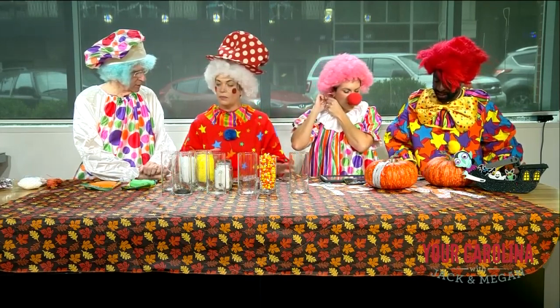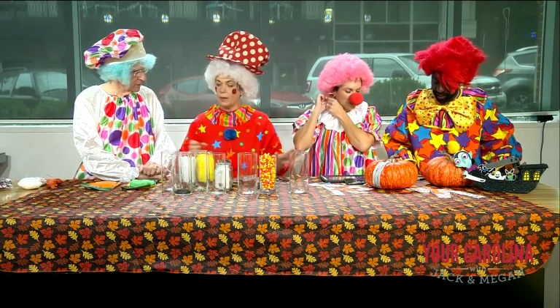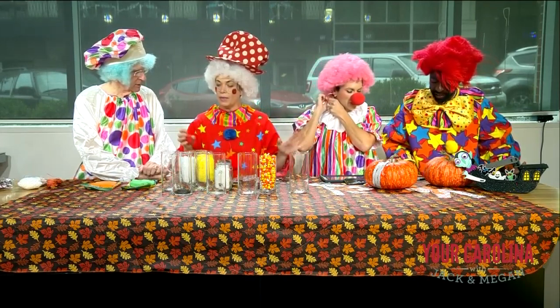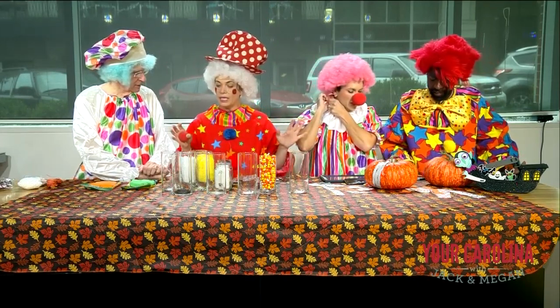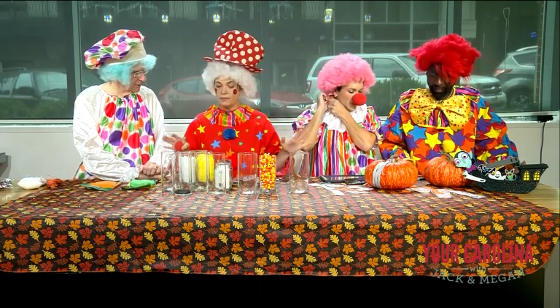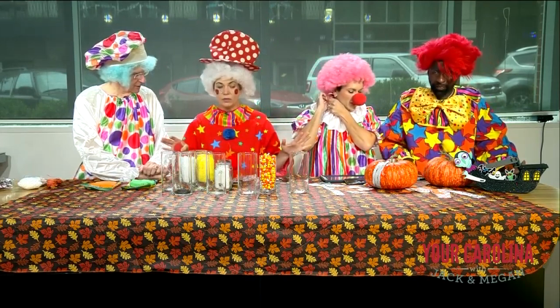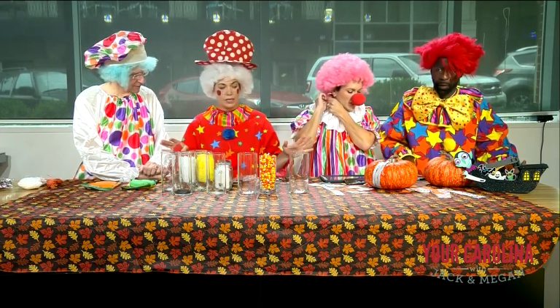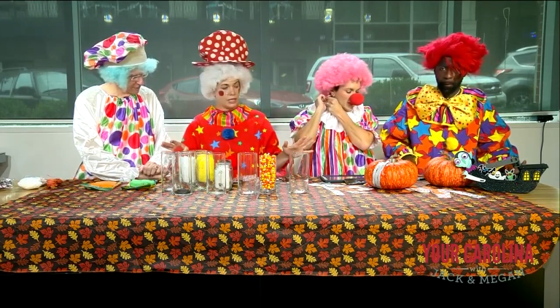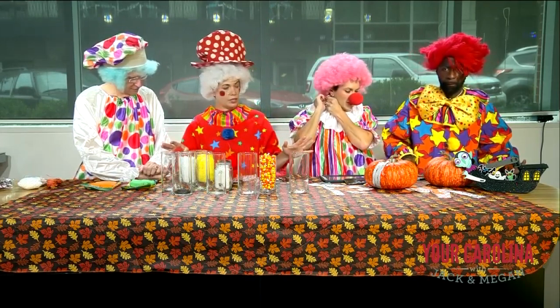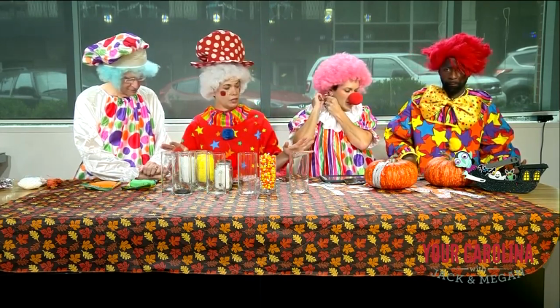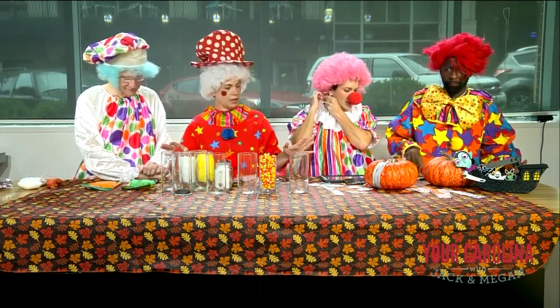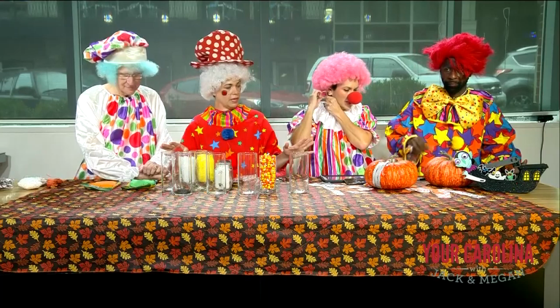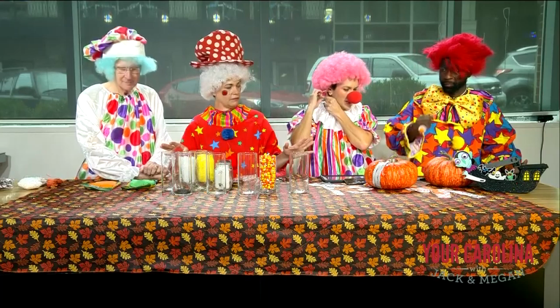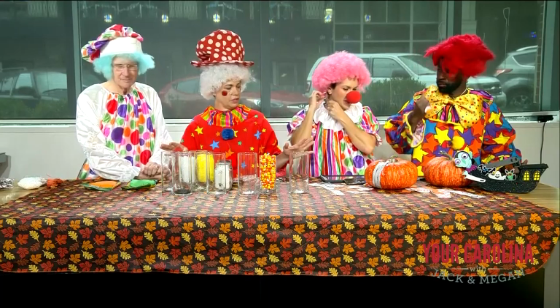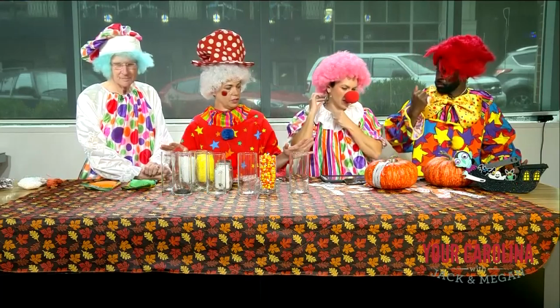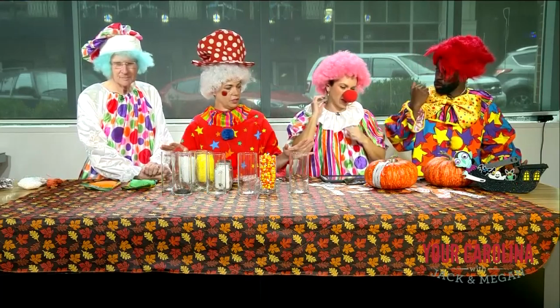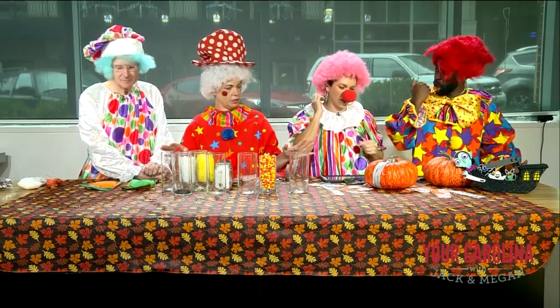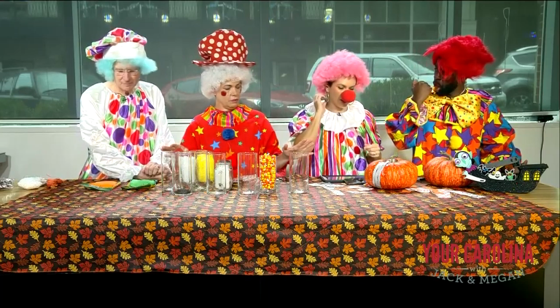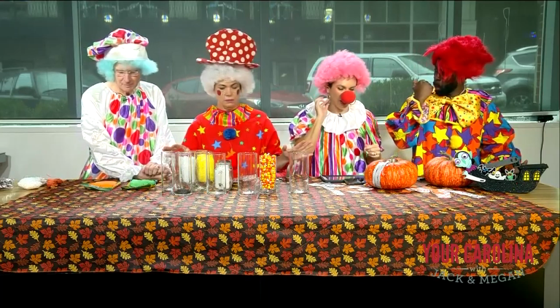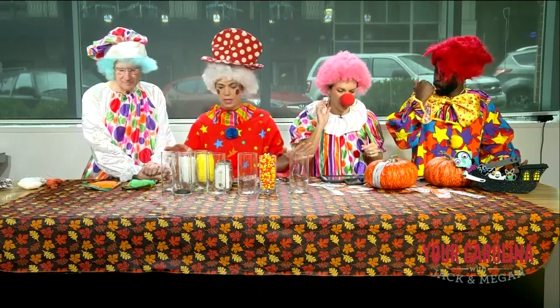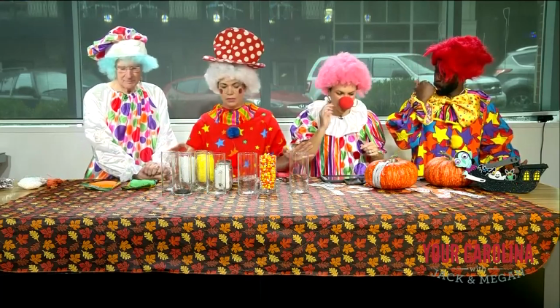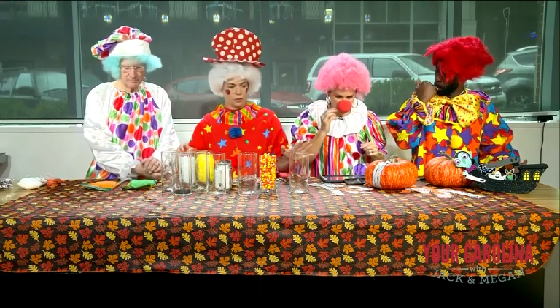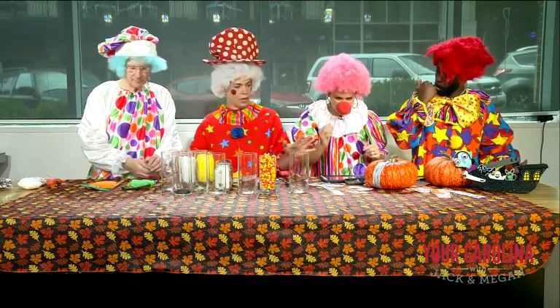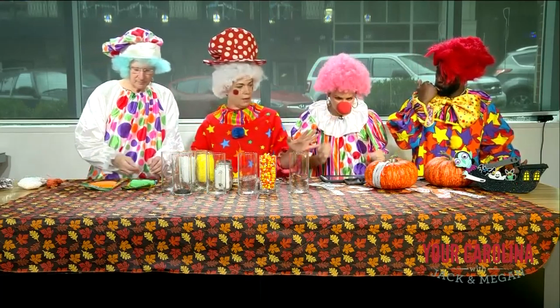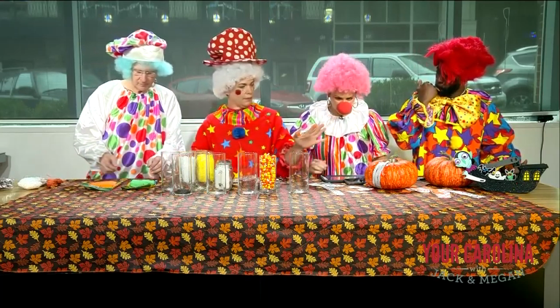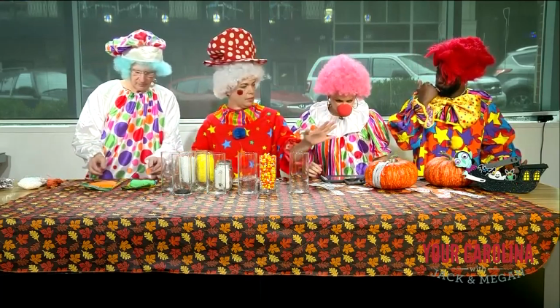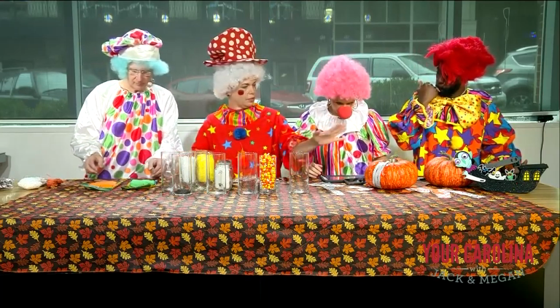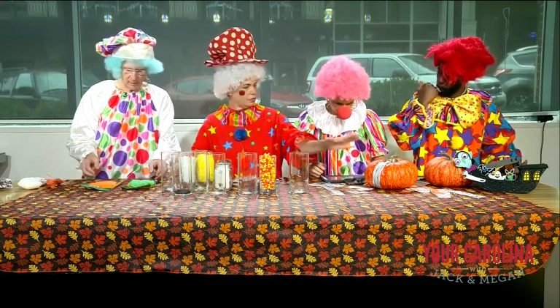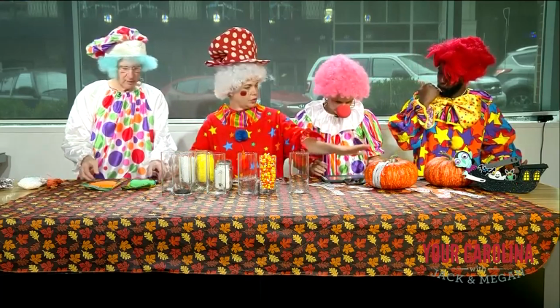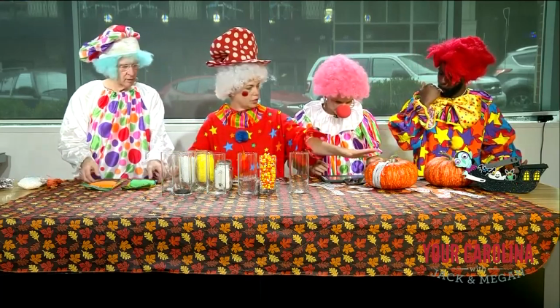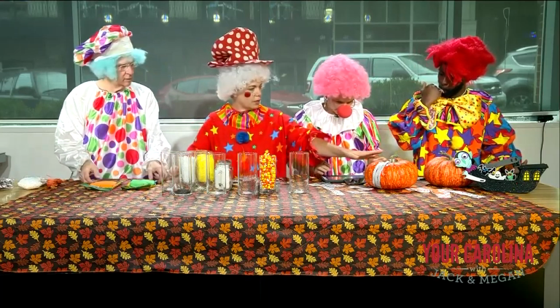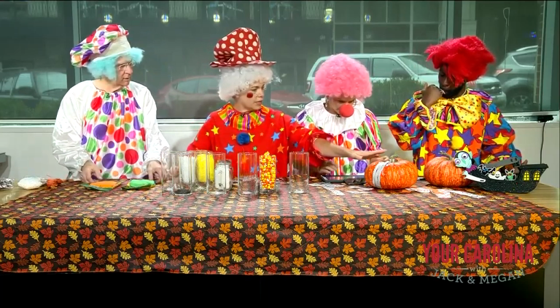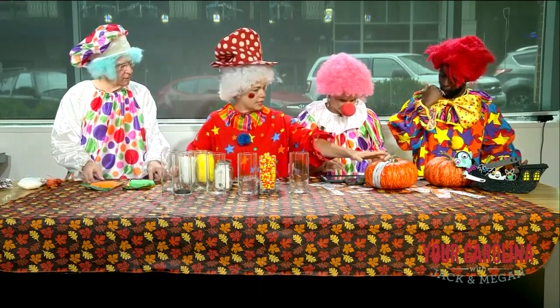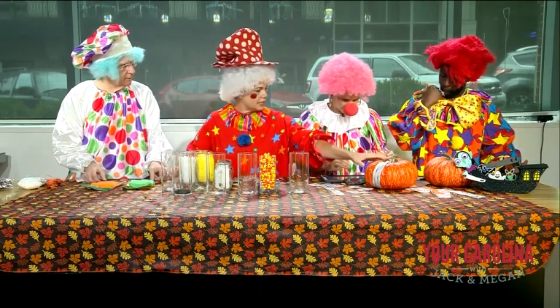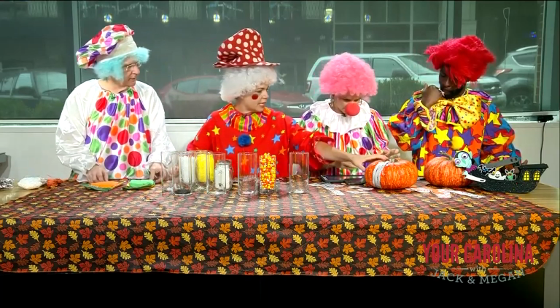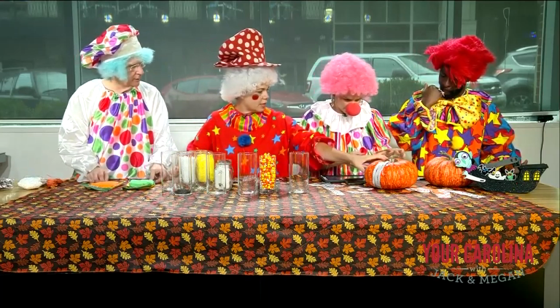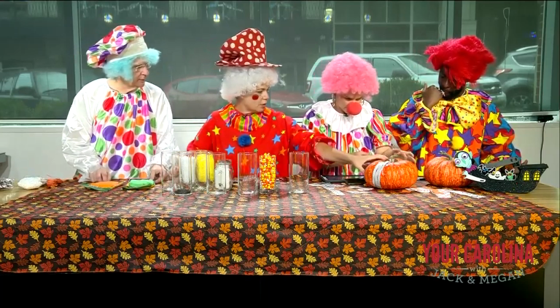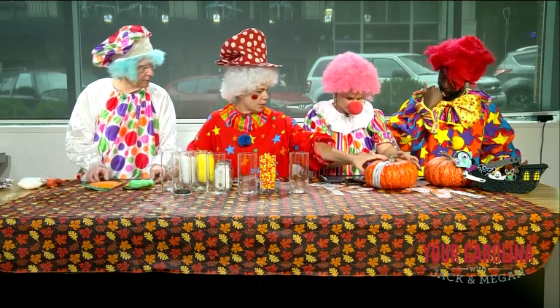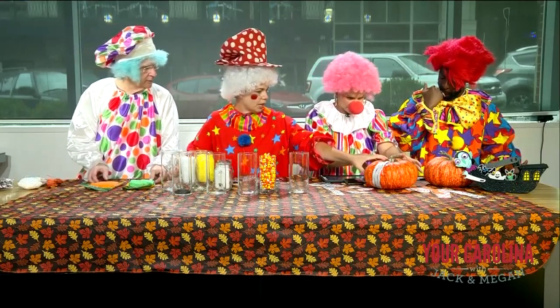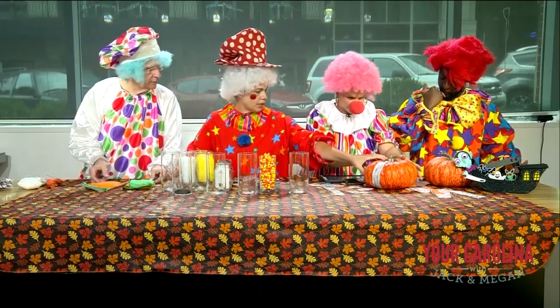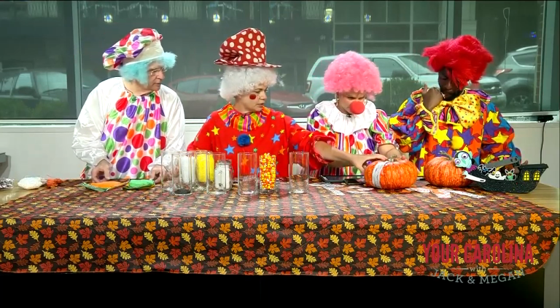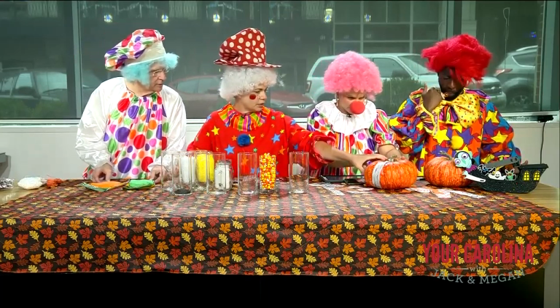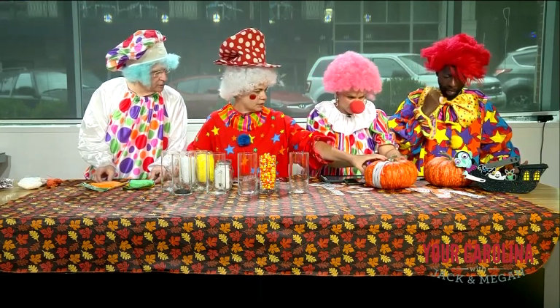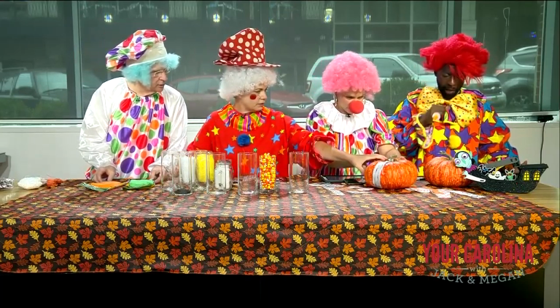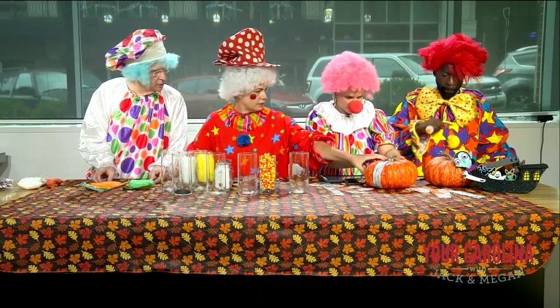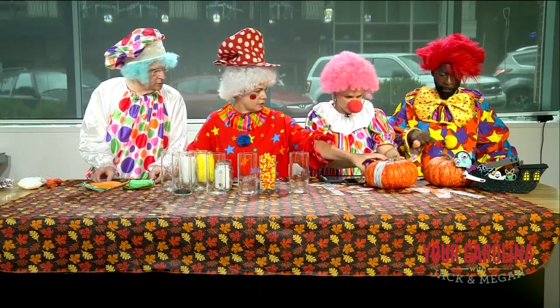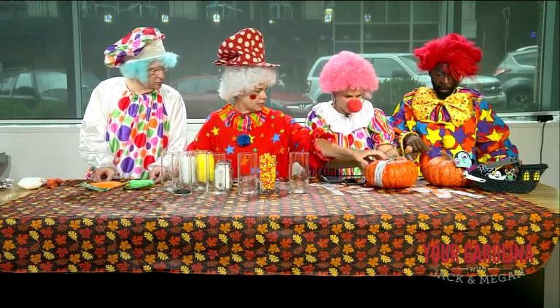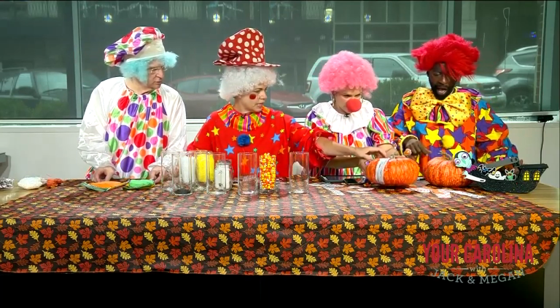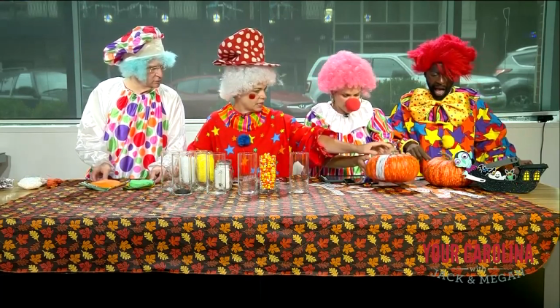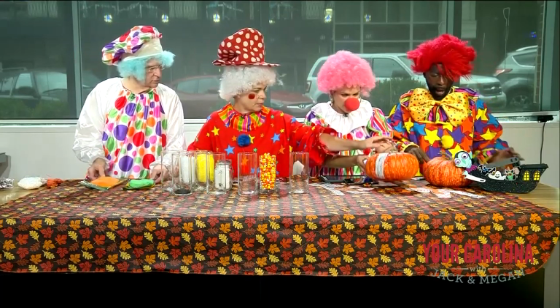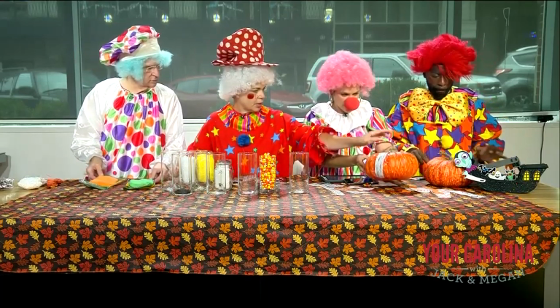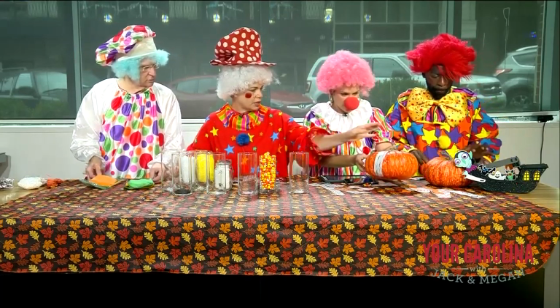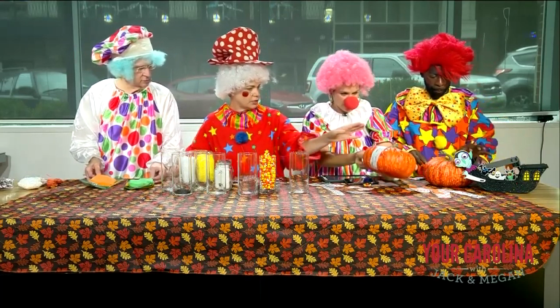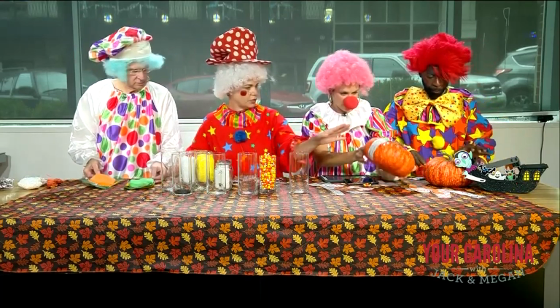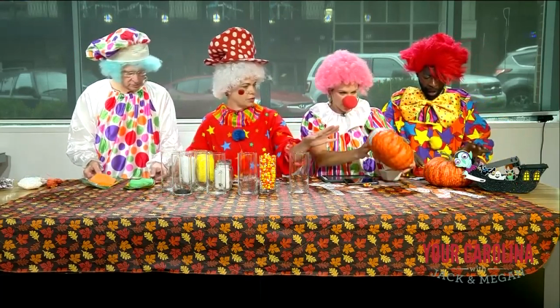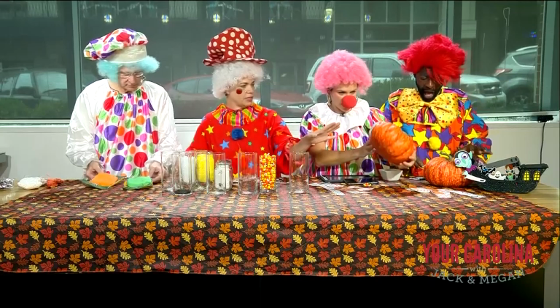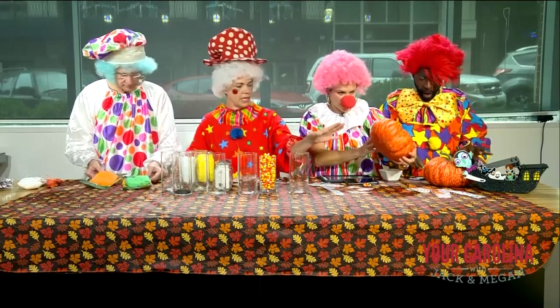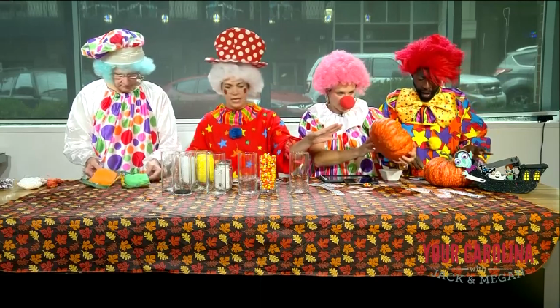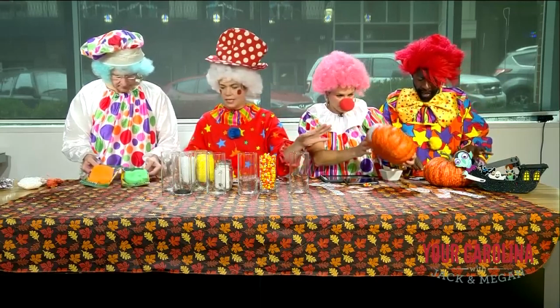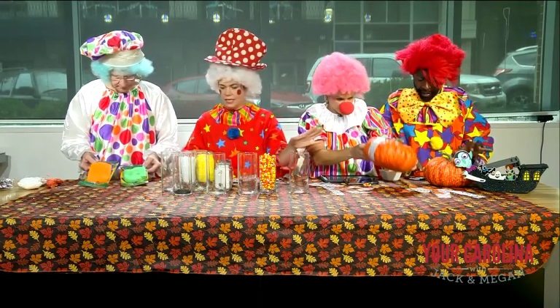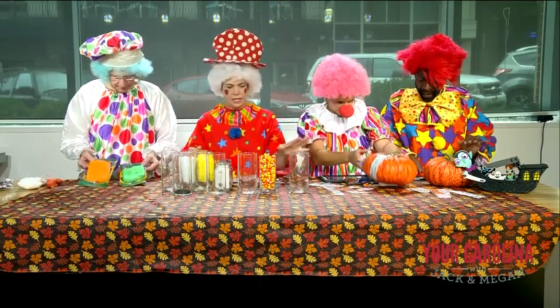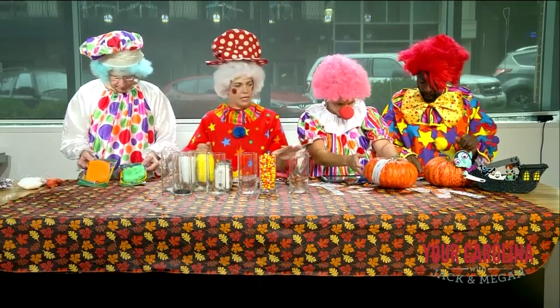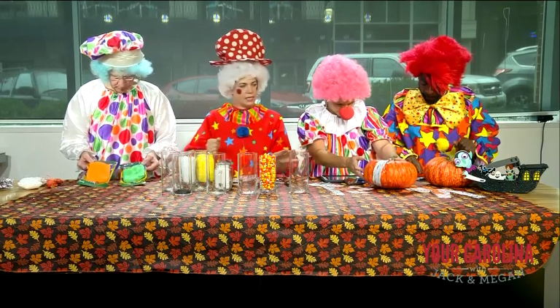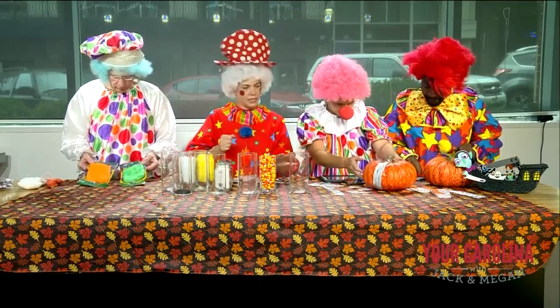I'm going to give you each a craft to do. So you two are going to decoupage — or decoupage. I don't know how to decoupage.